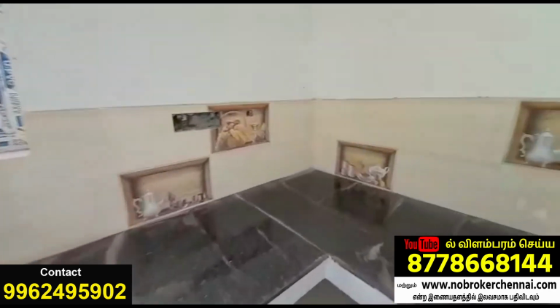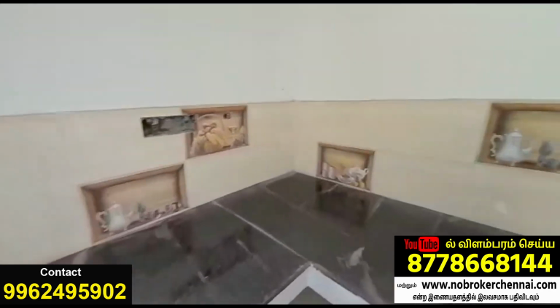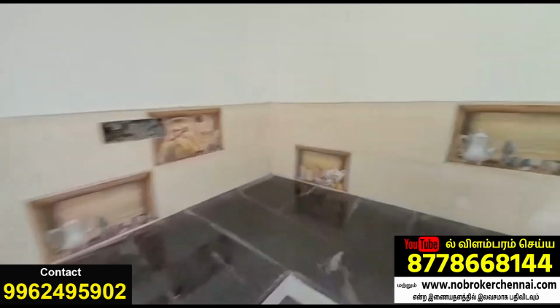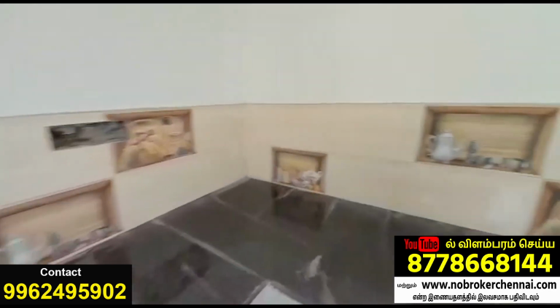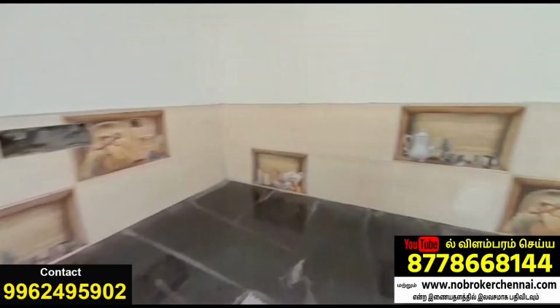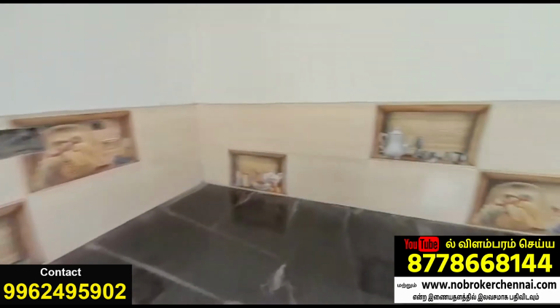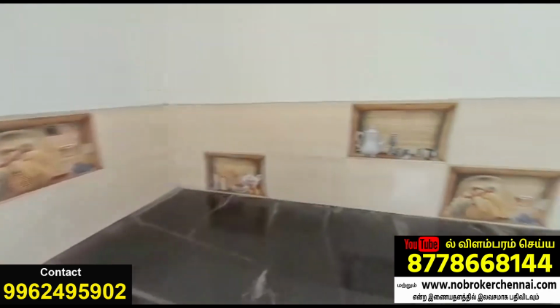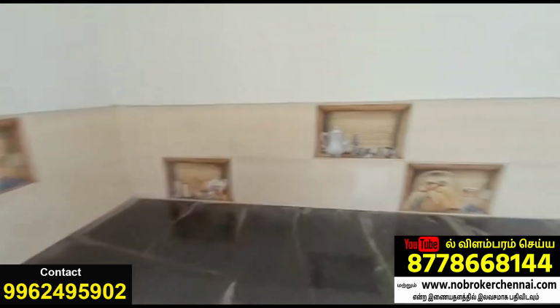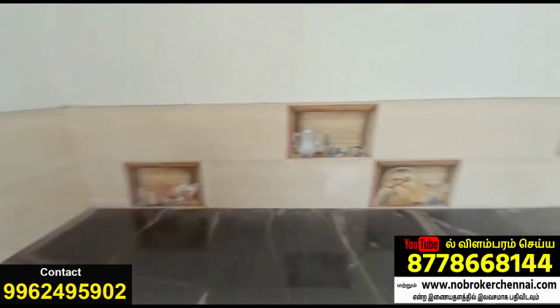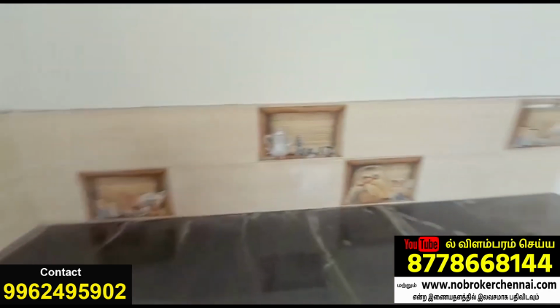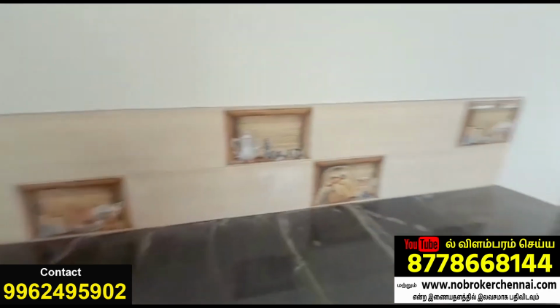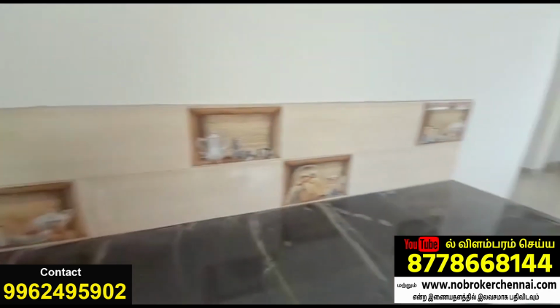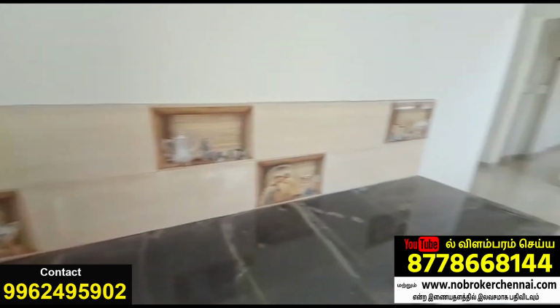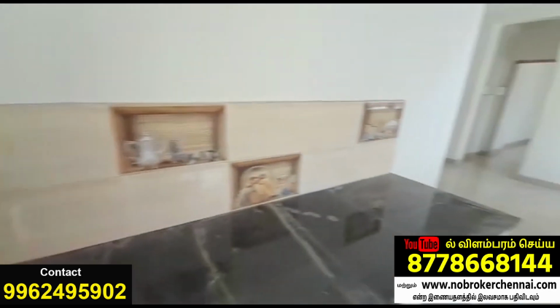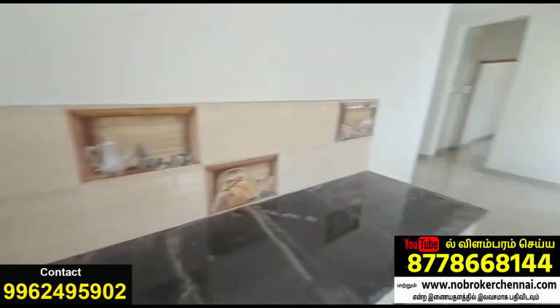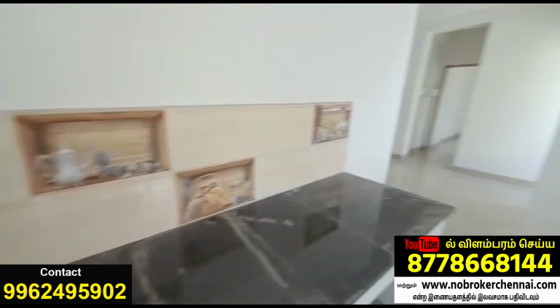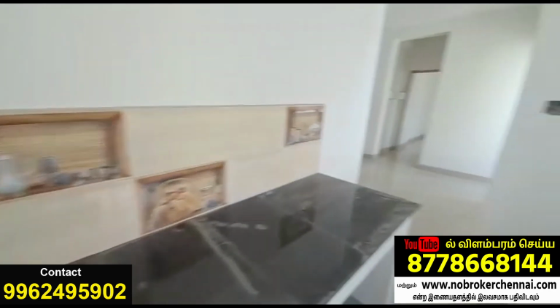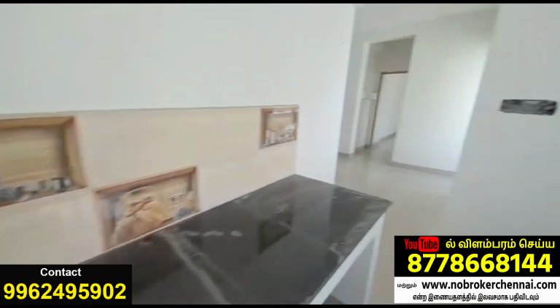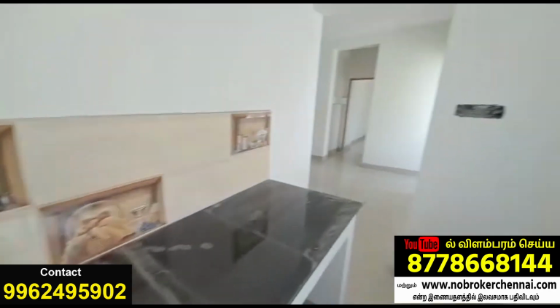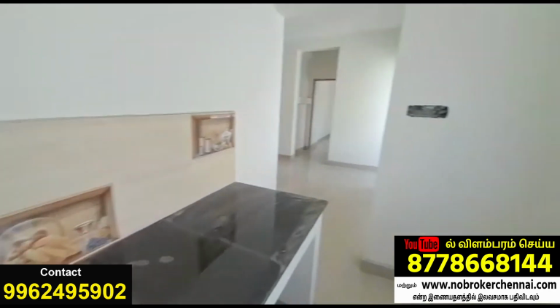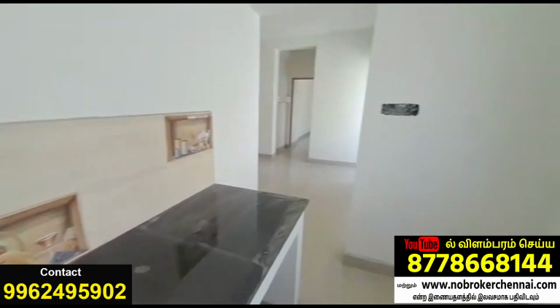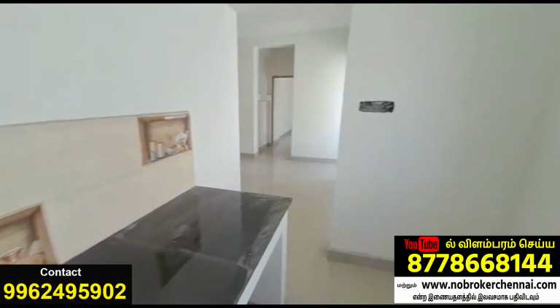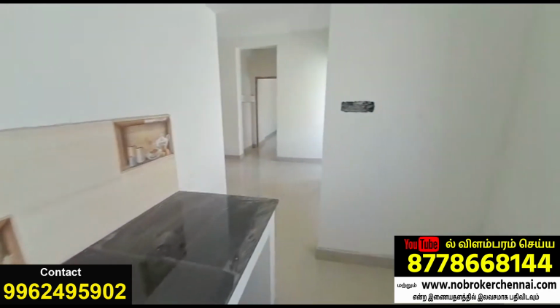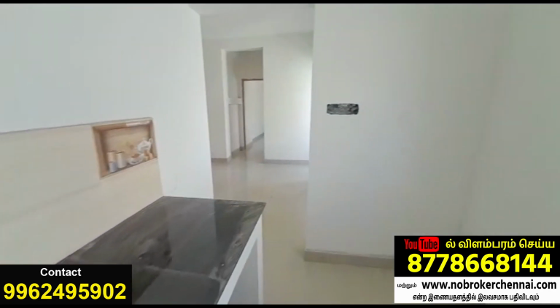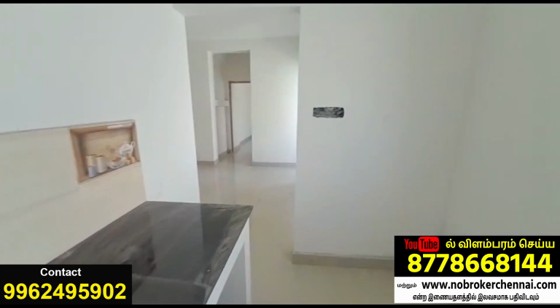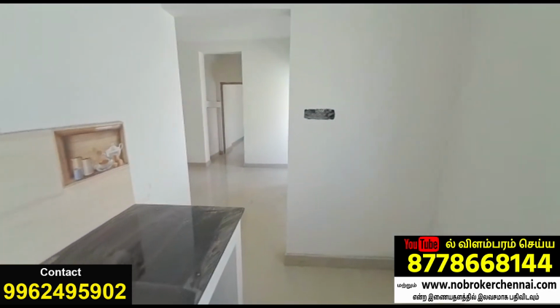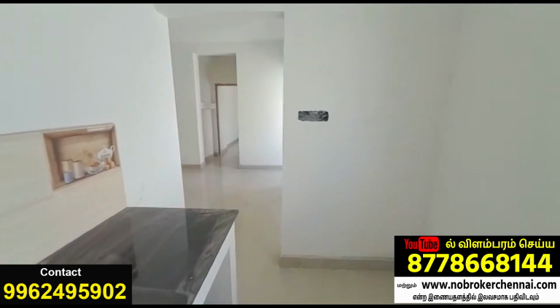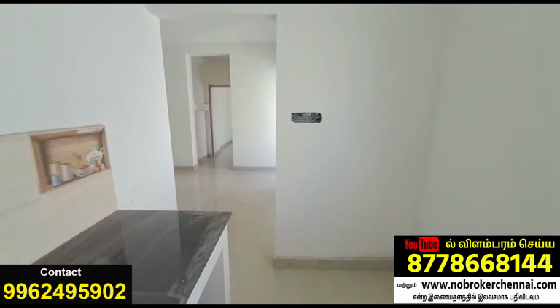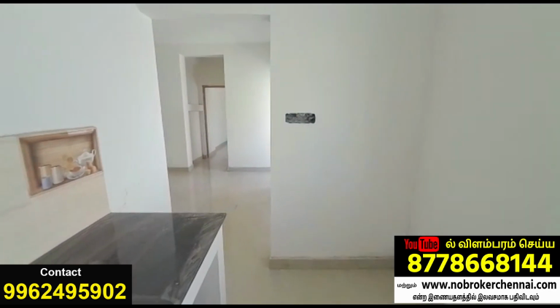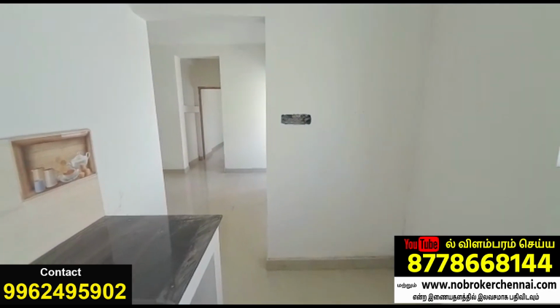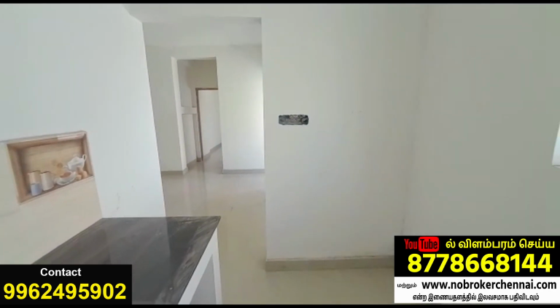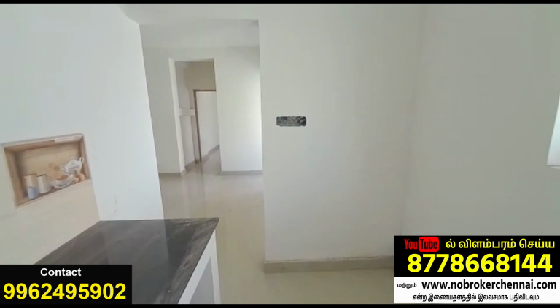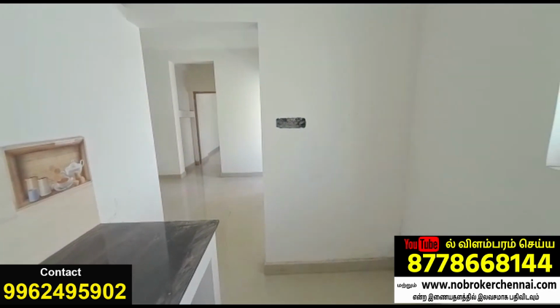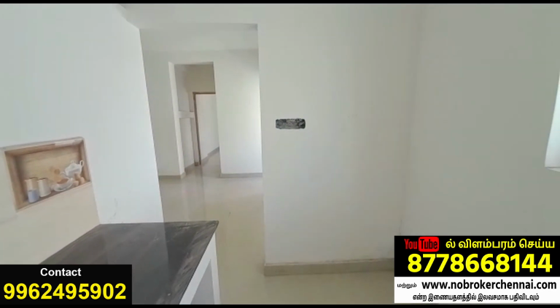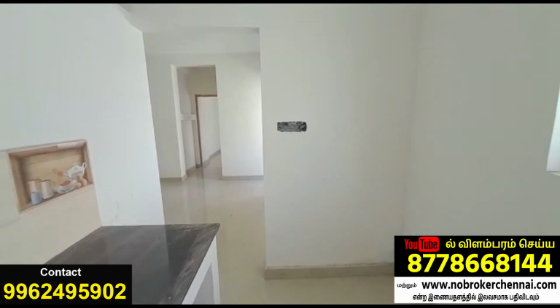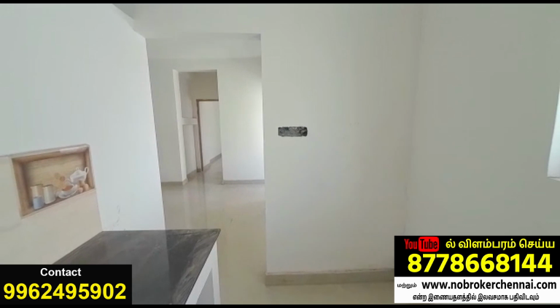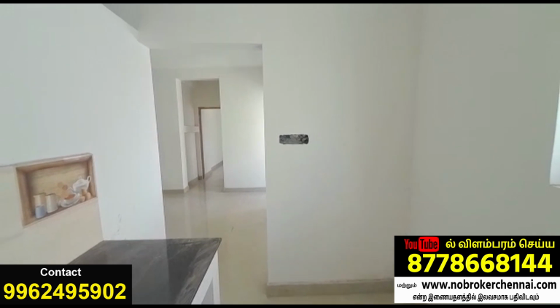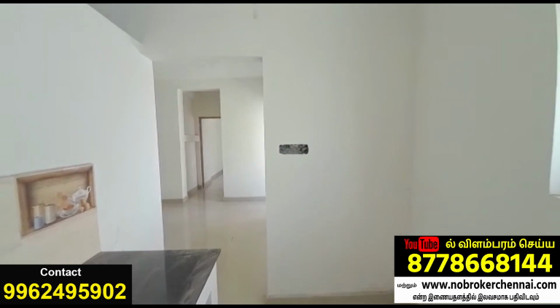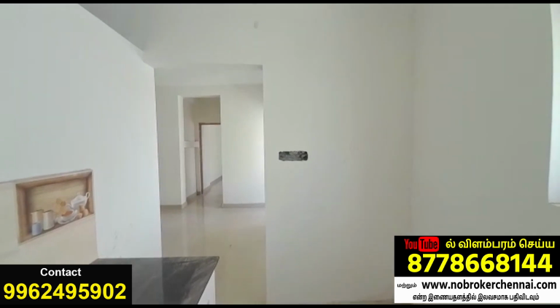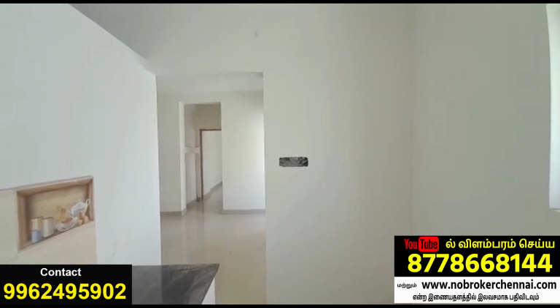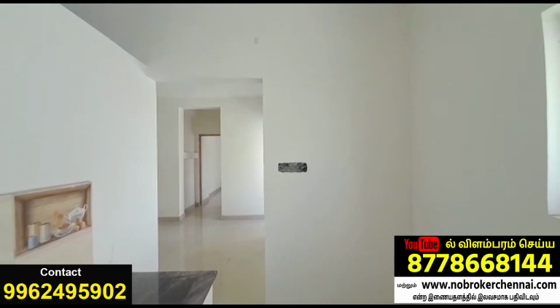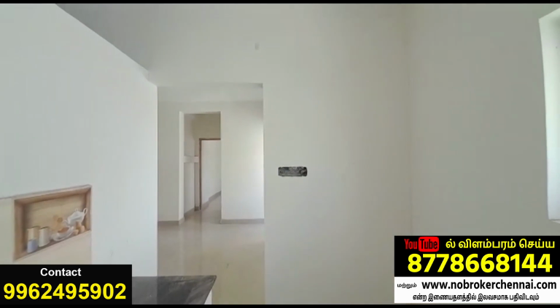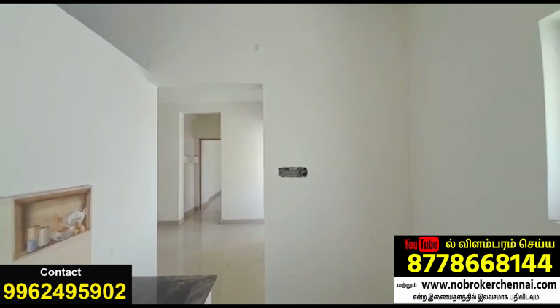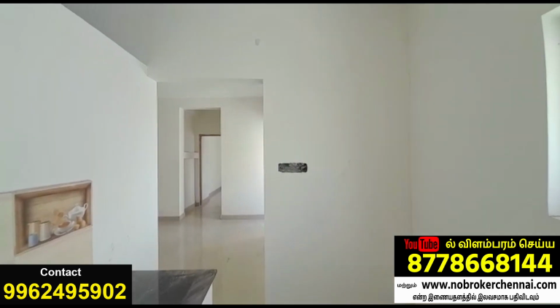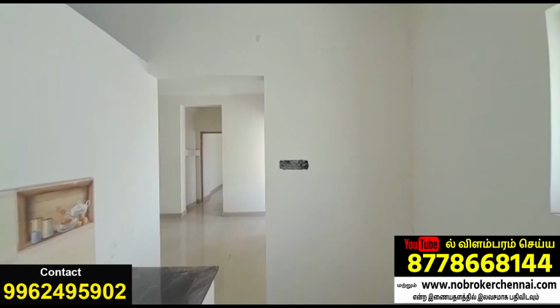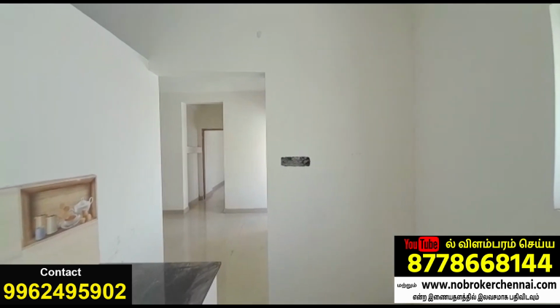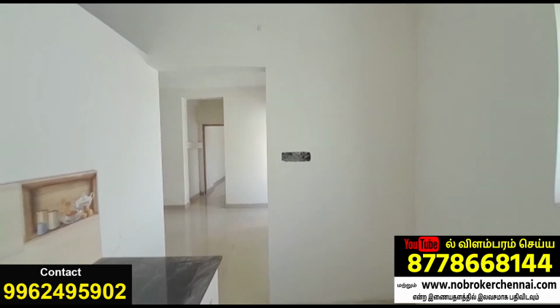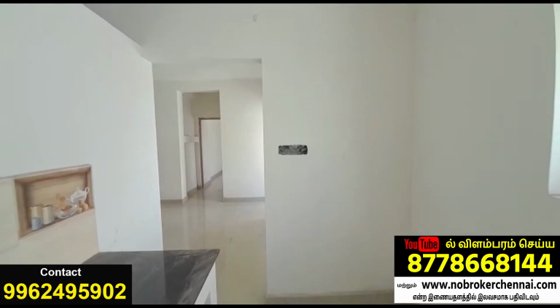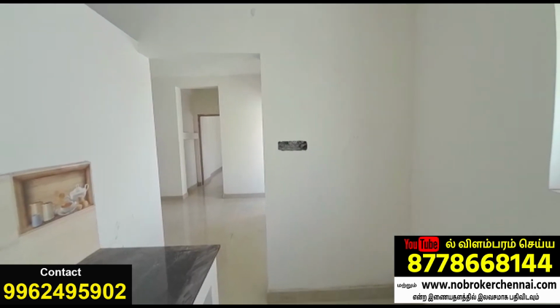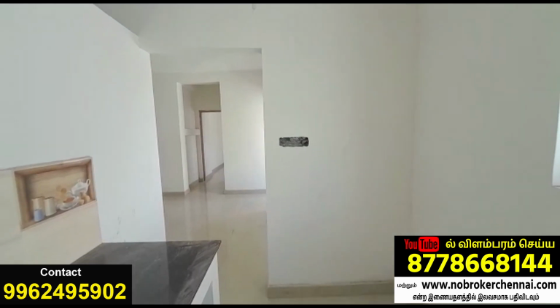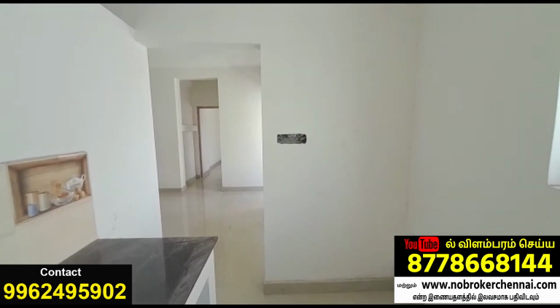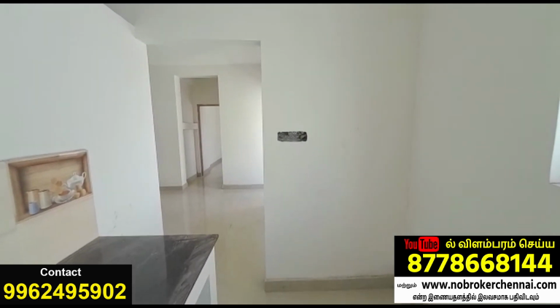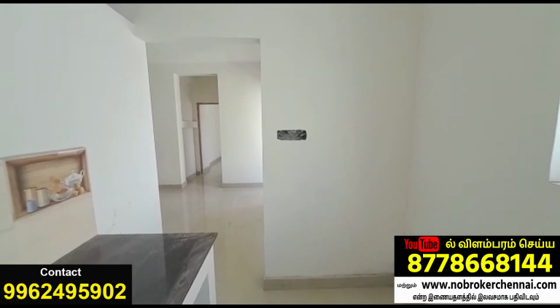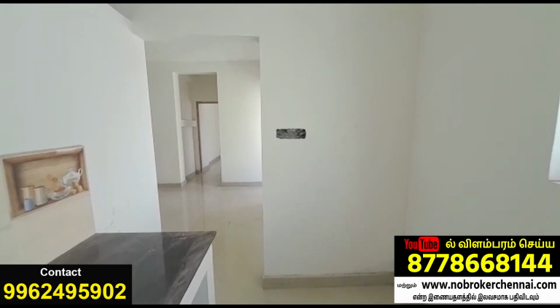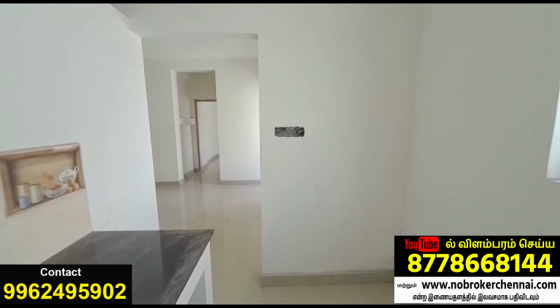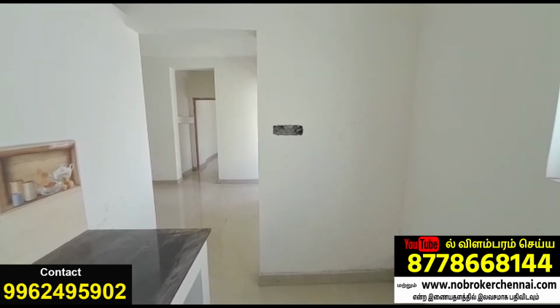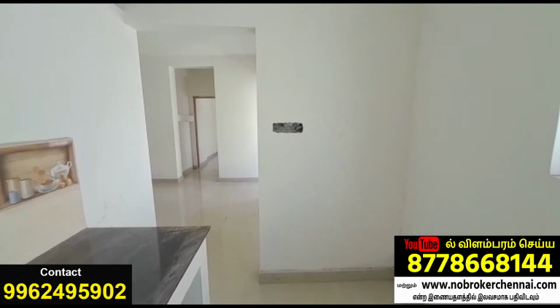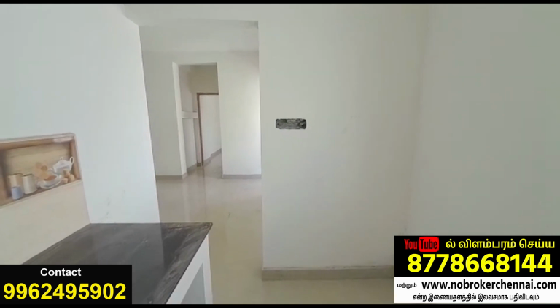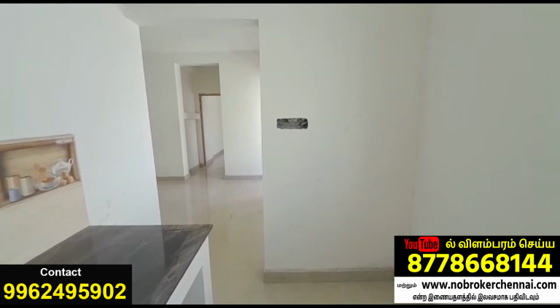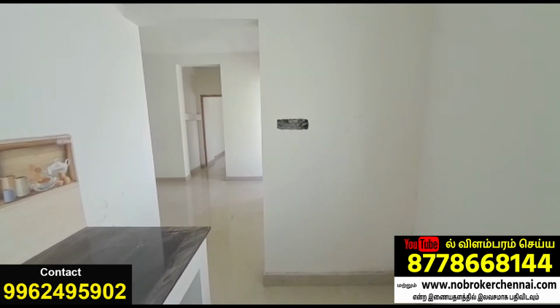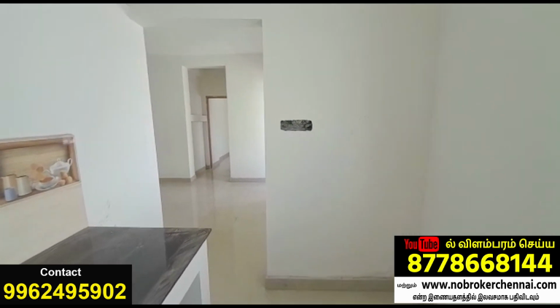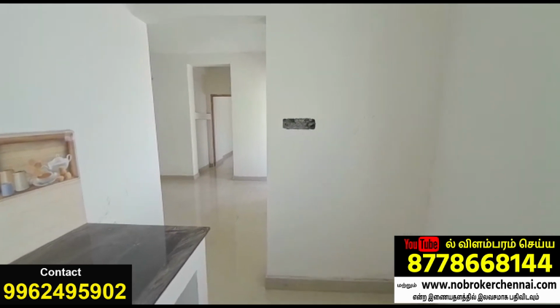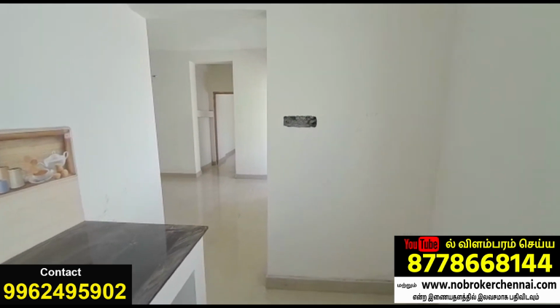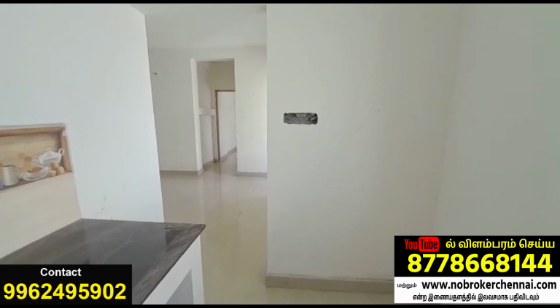This is the kitchen. This is a neat finish with nice lighting.